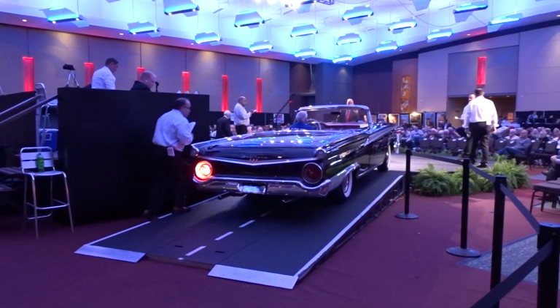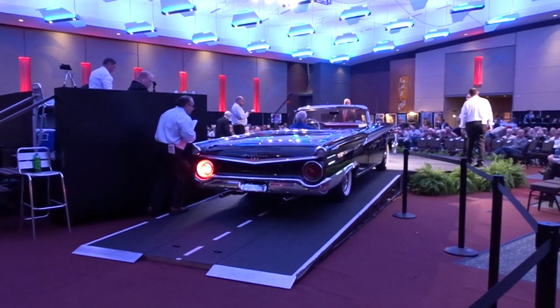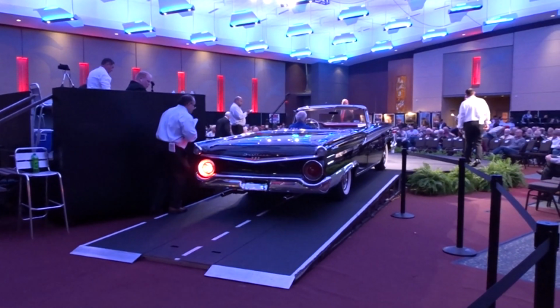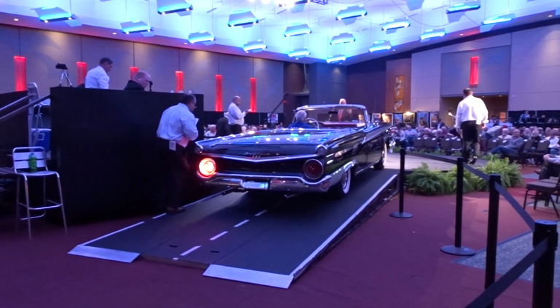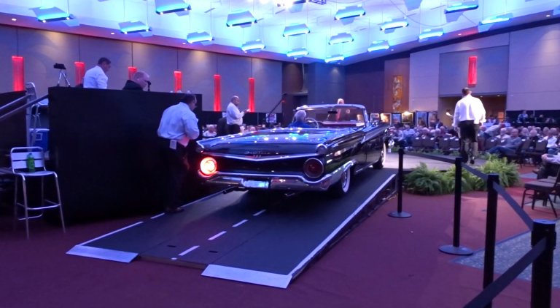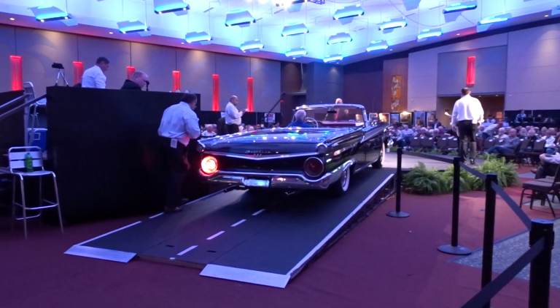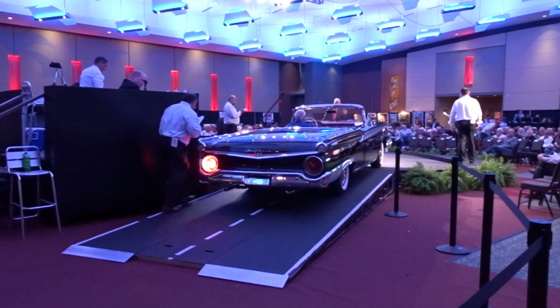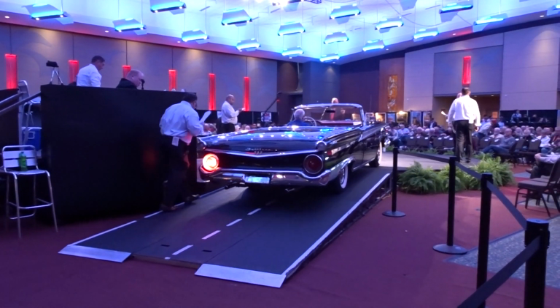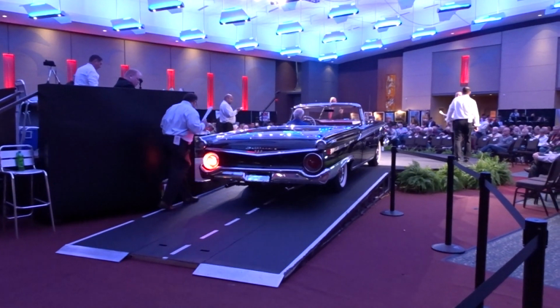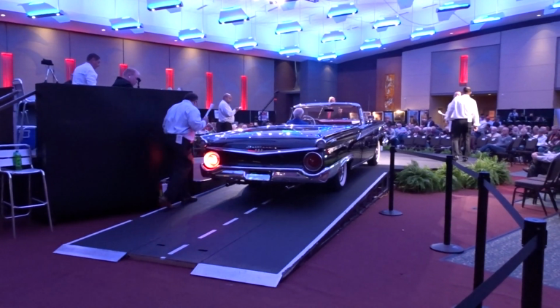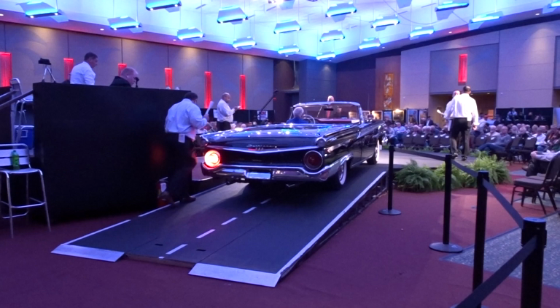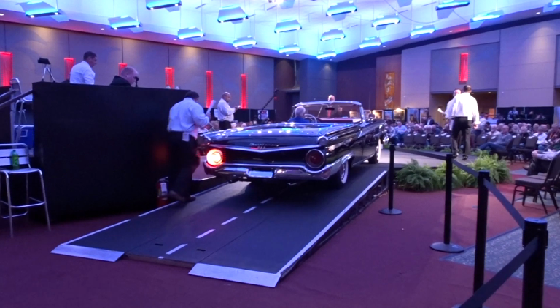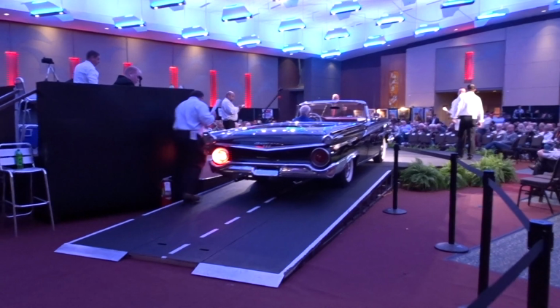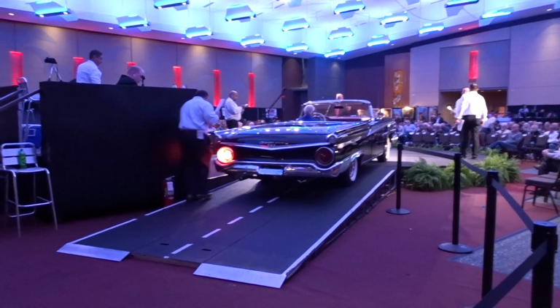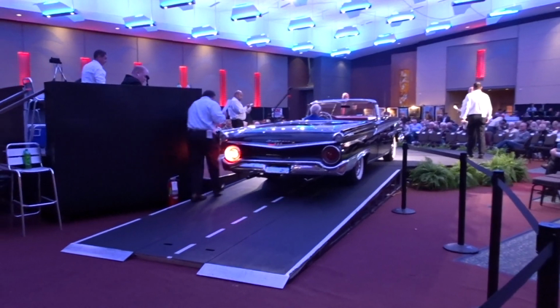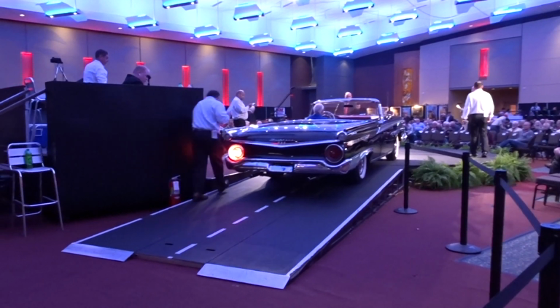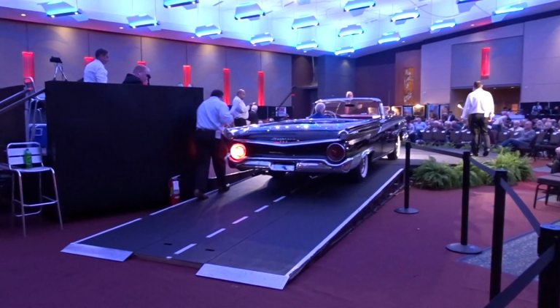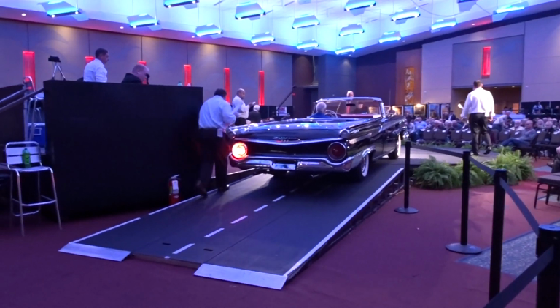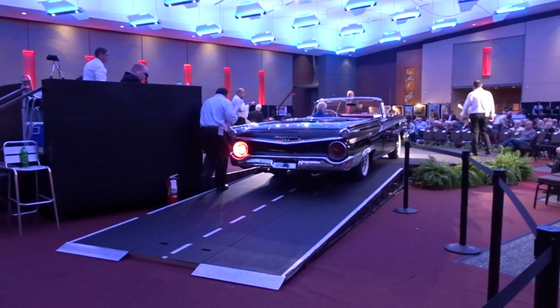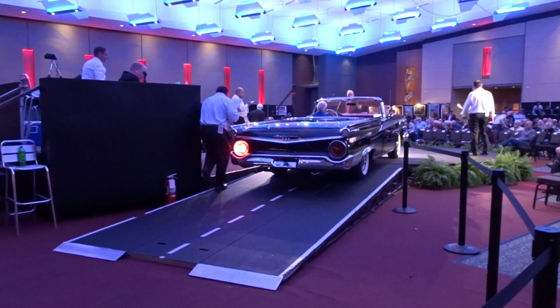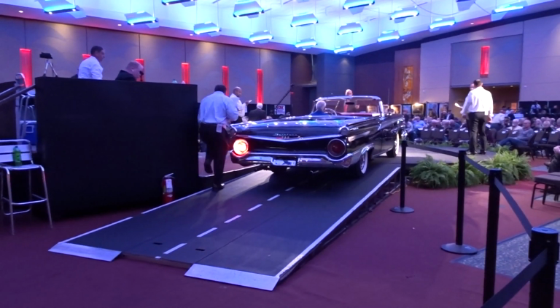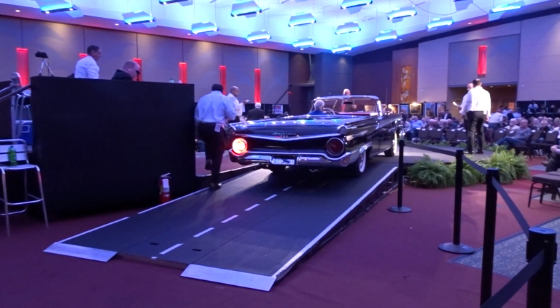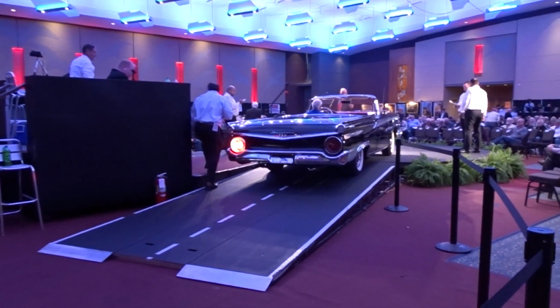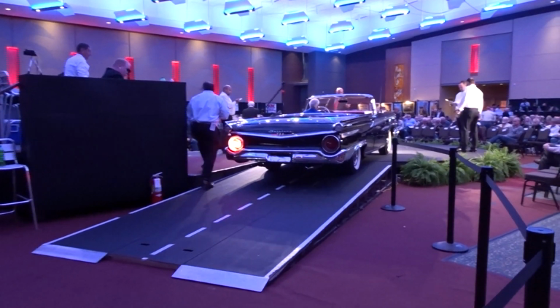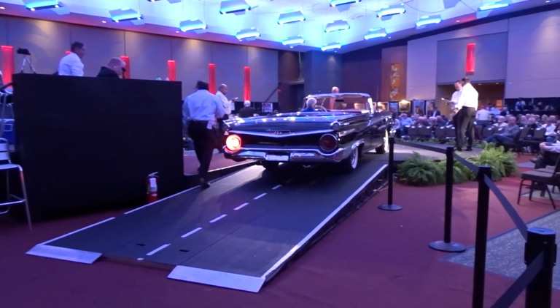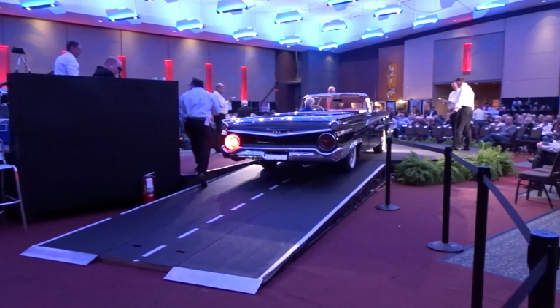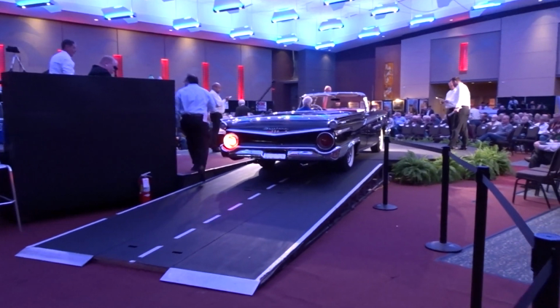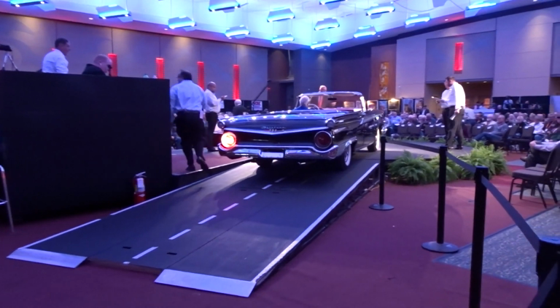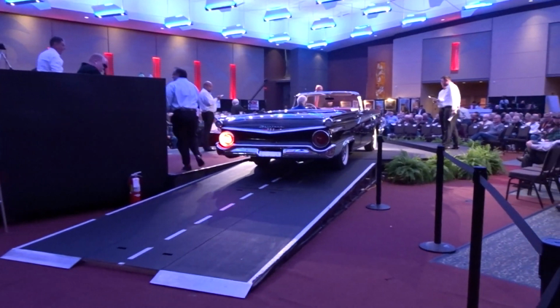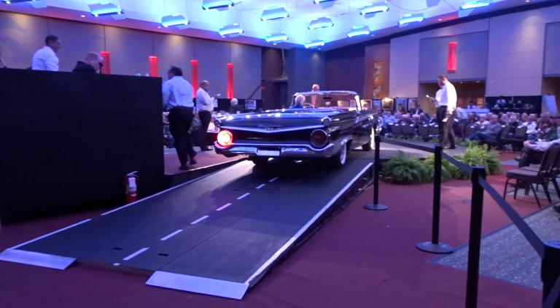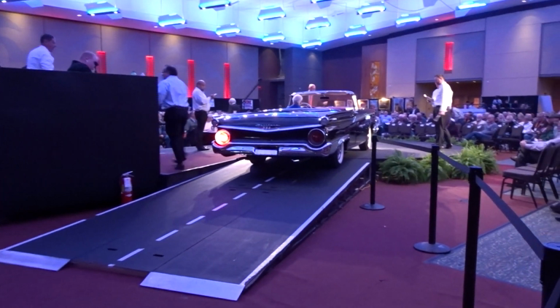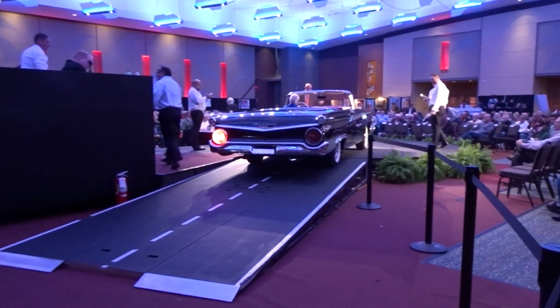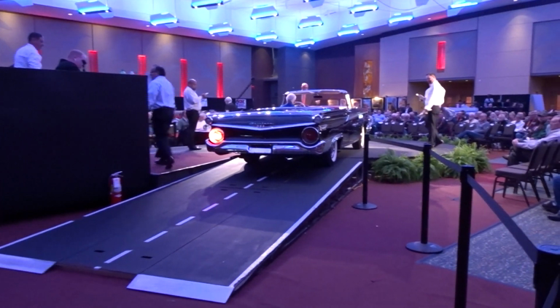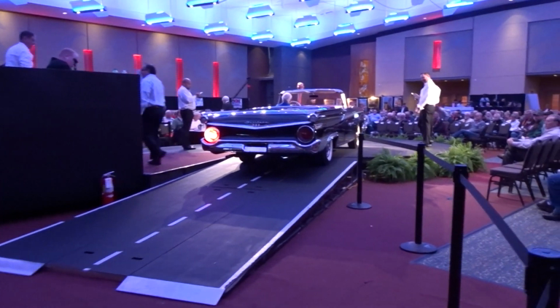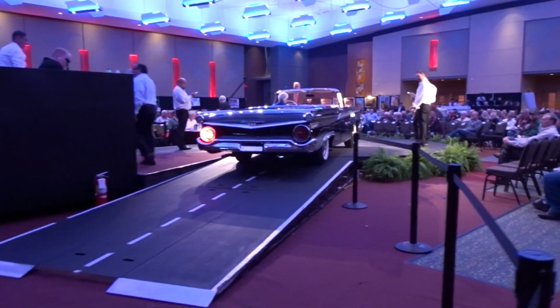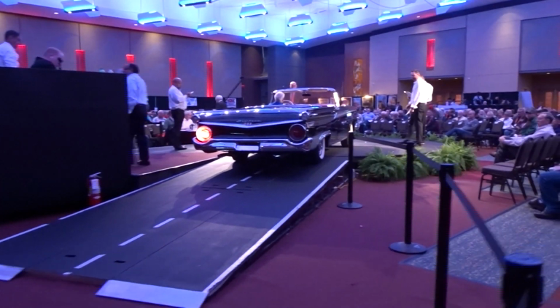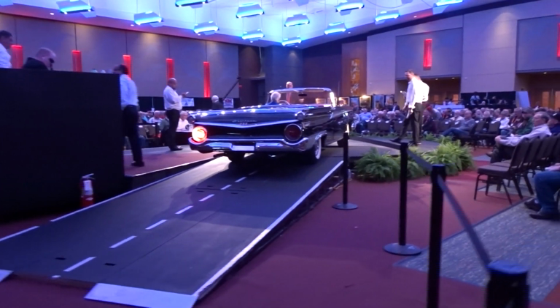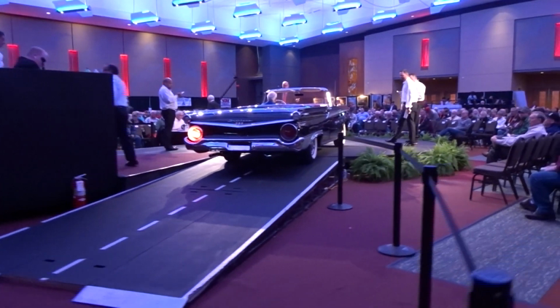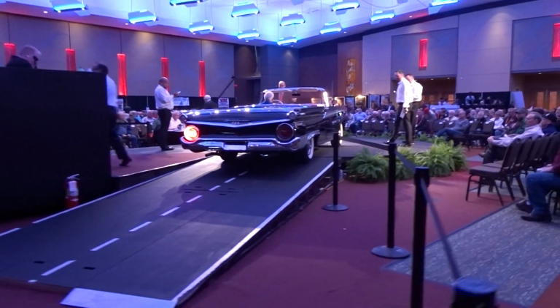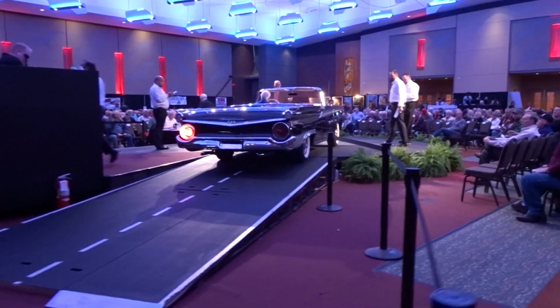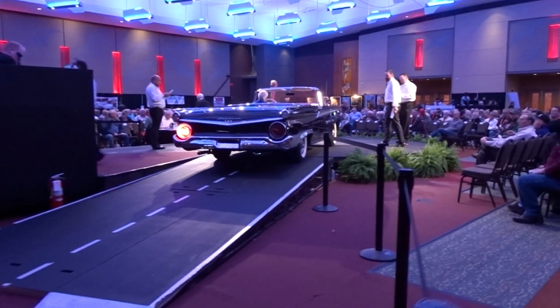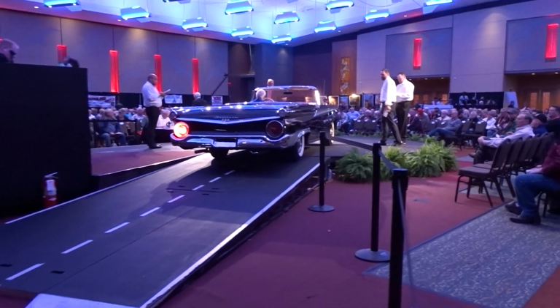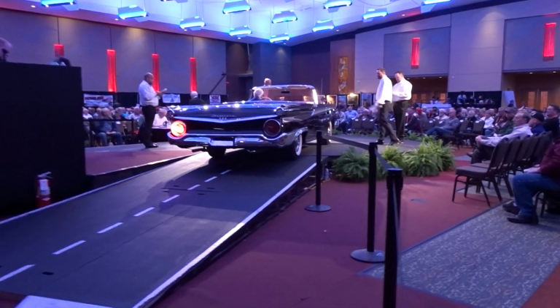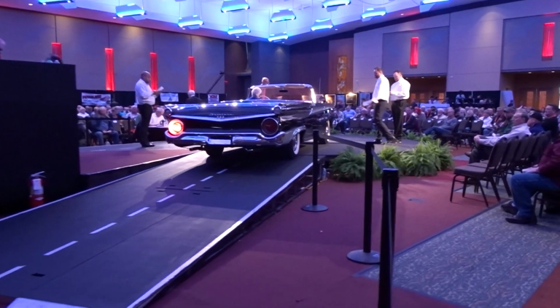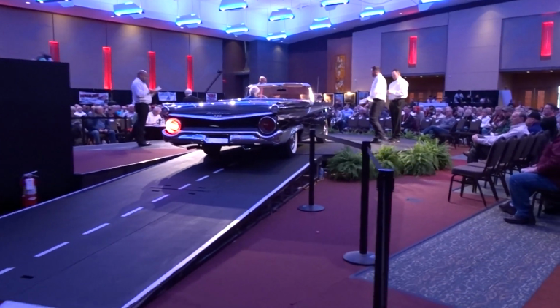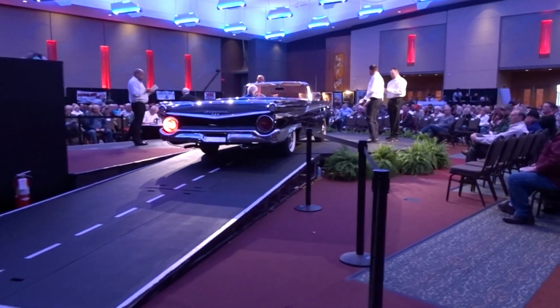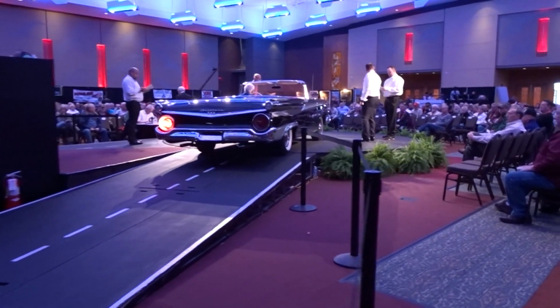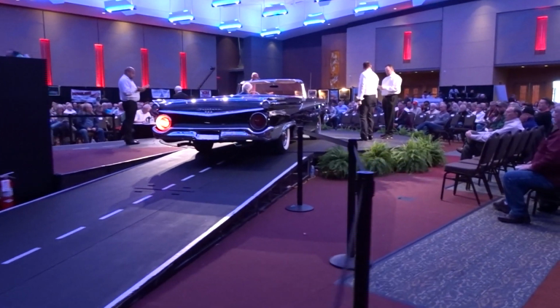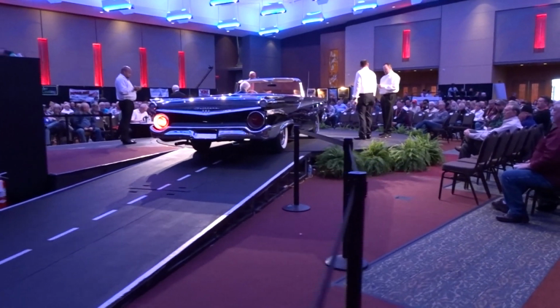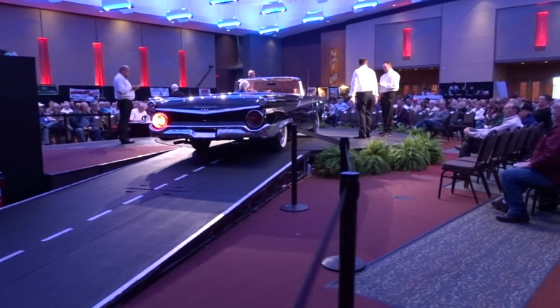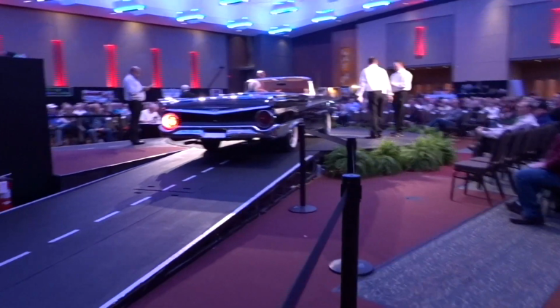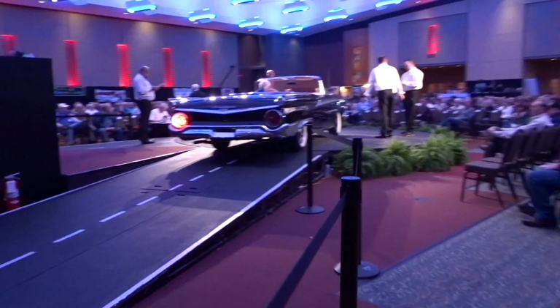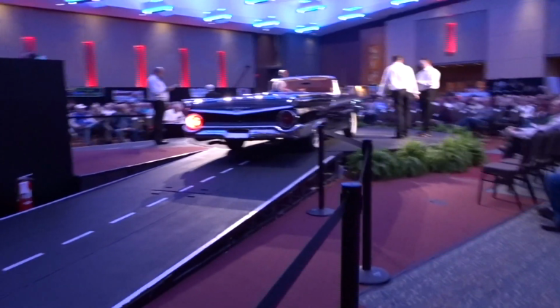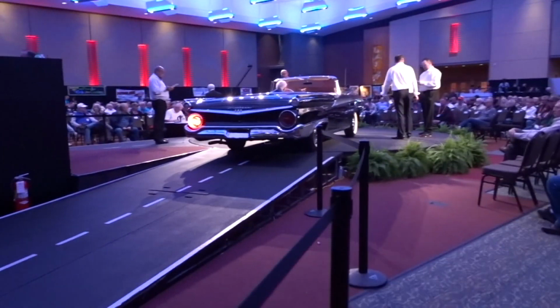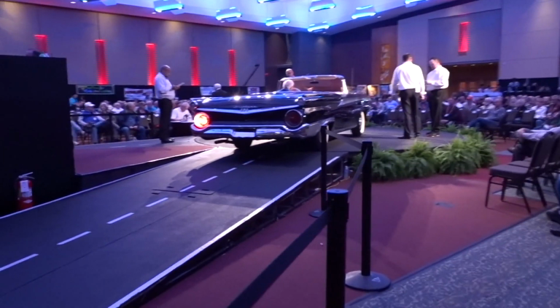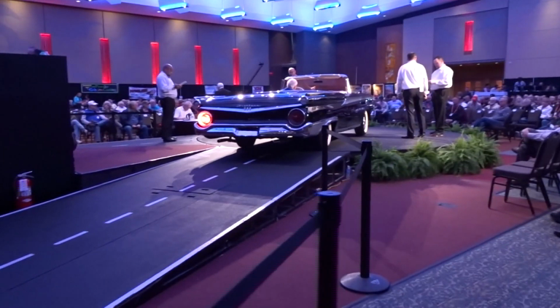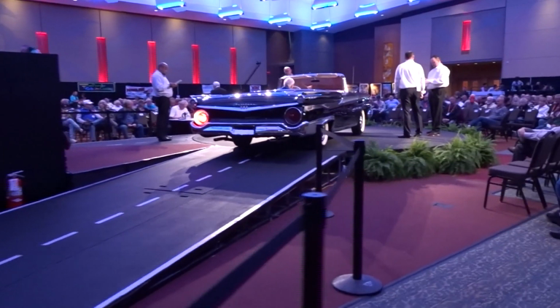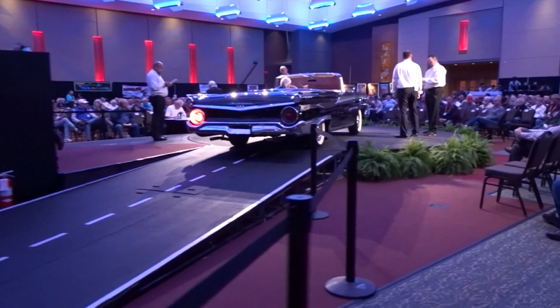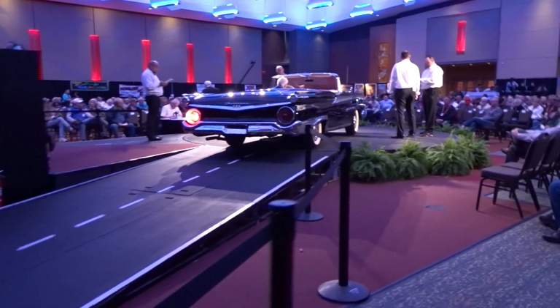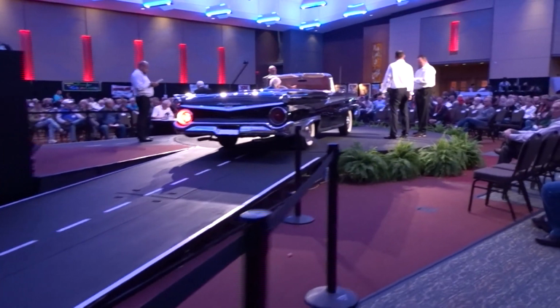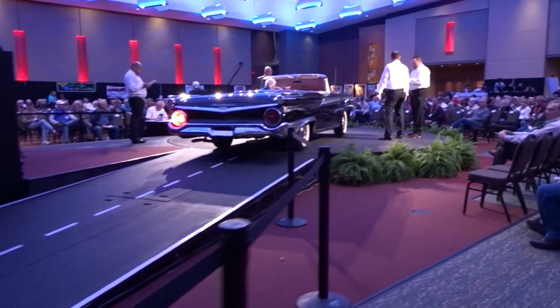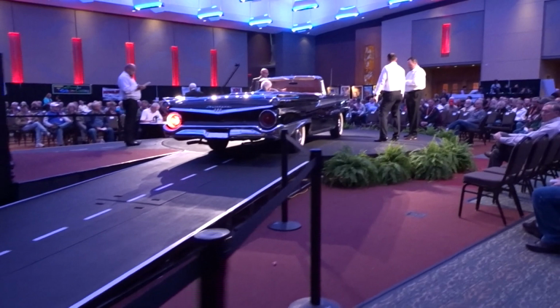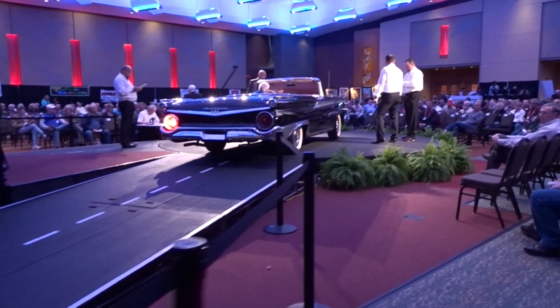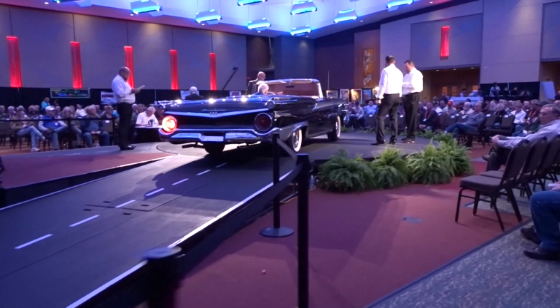It has dual outside mirrors, push-button radio, wheel covers, and whitewall tires.